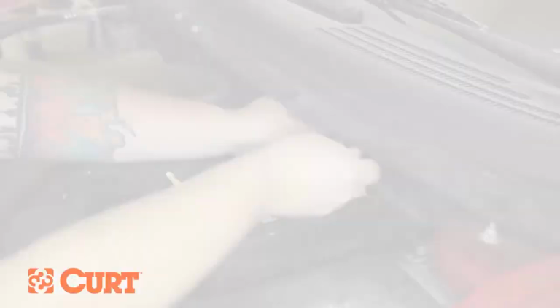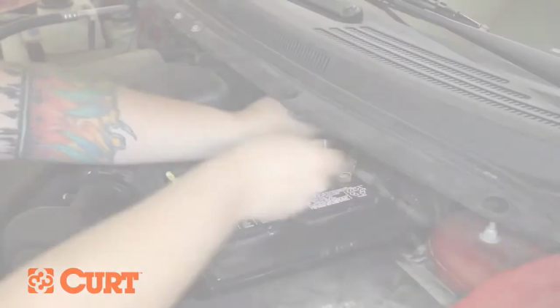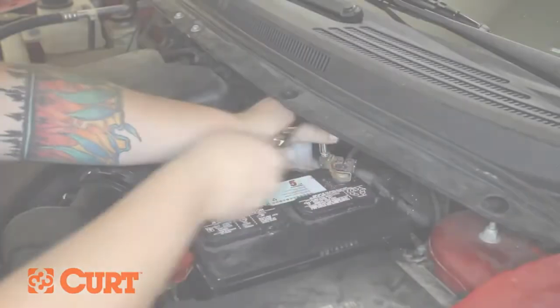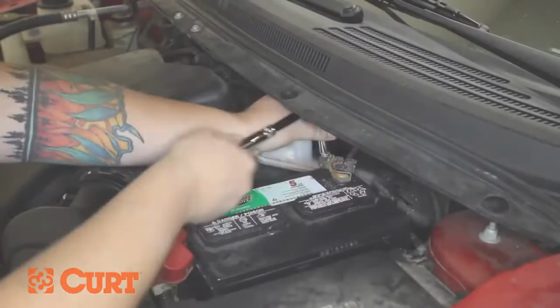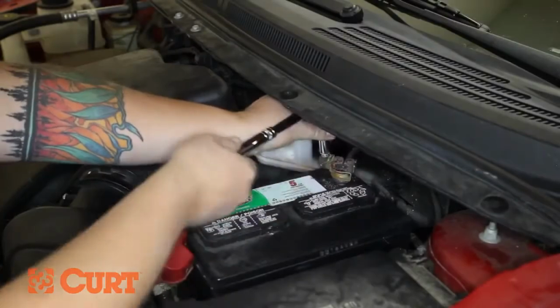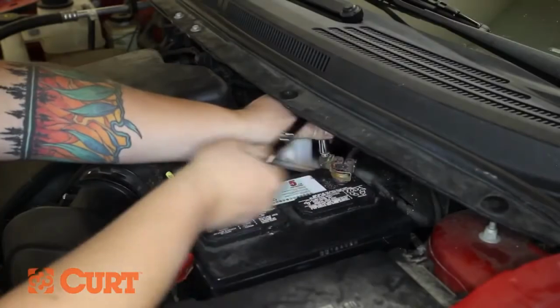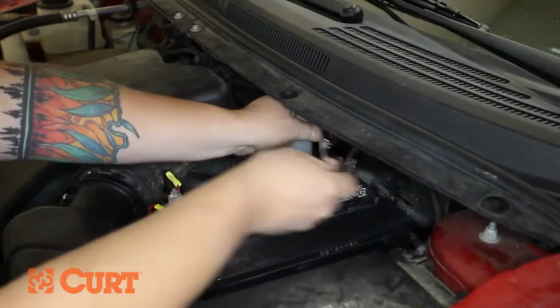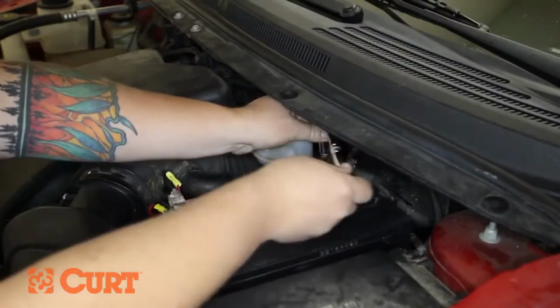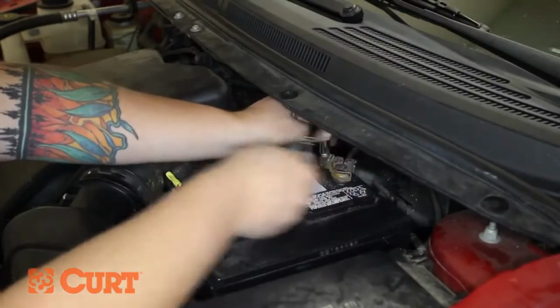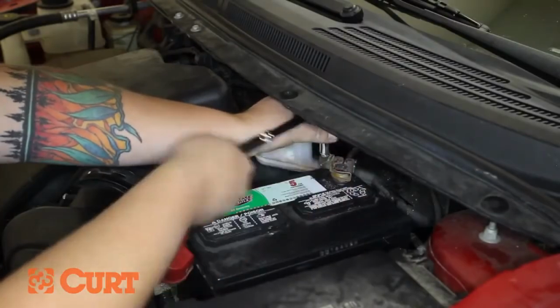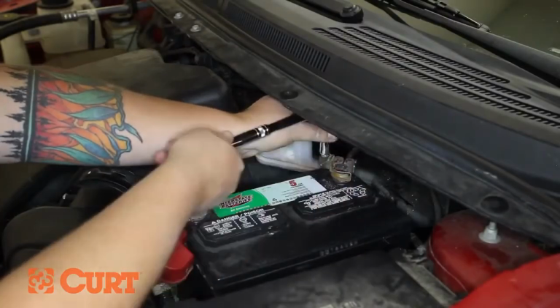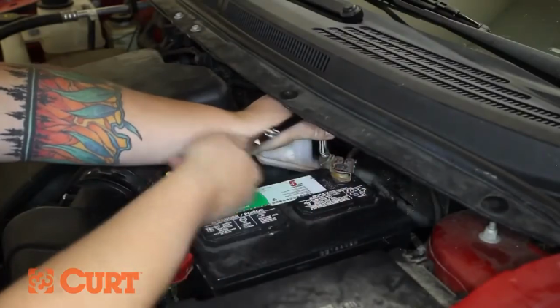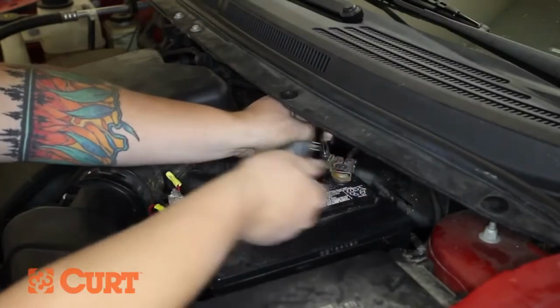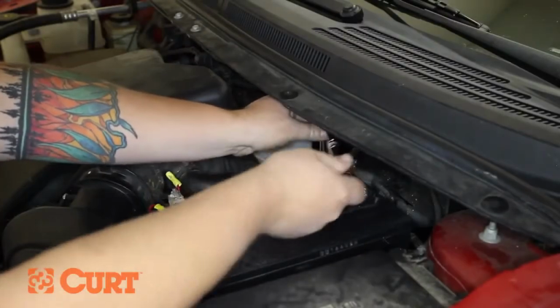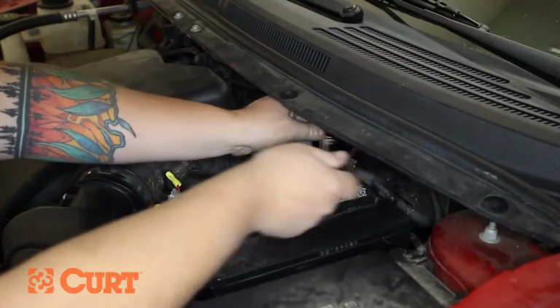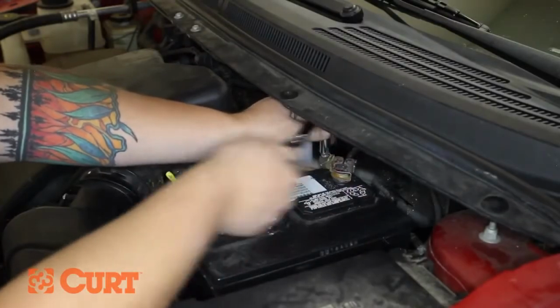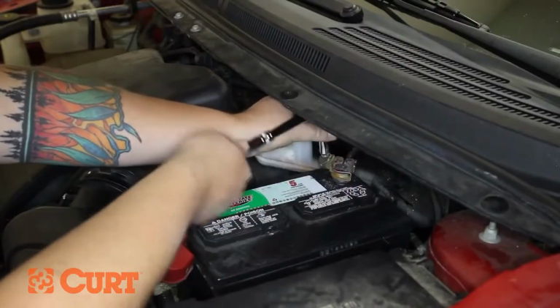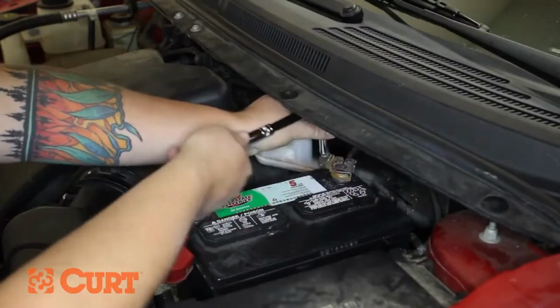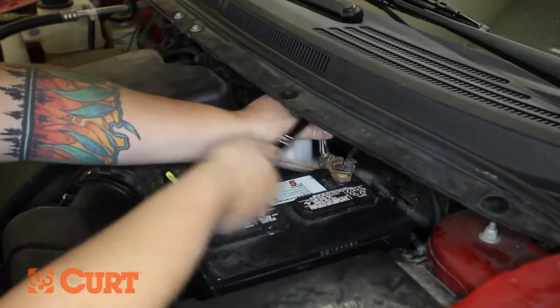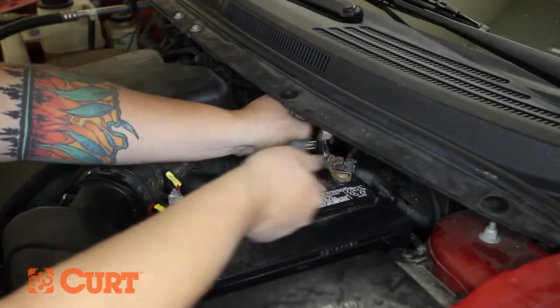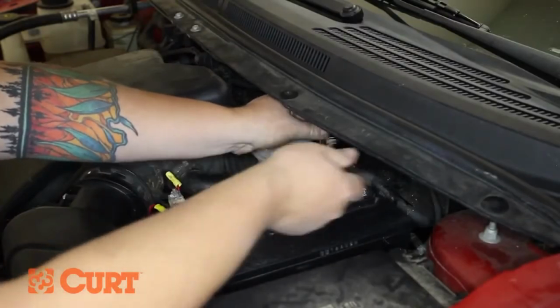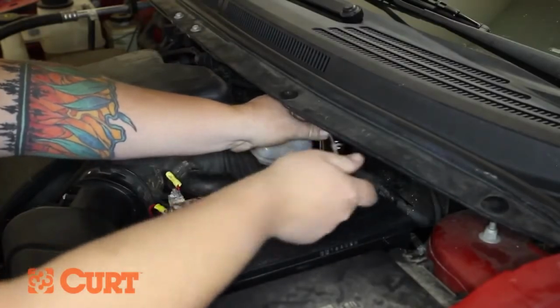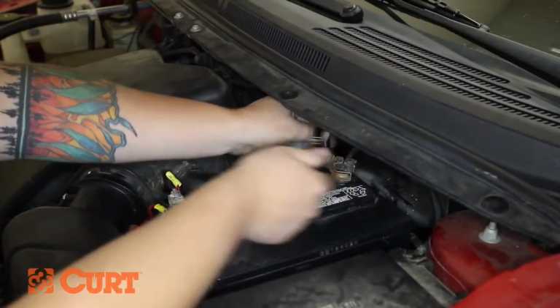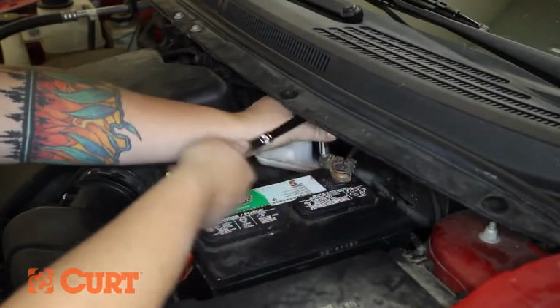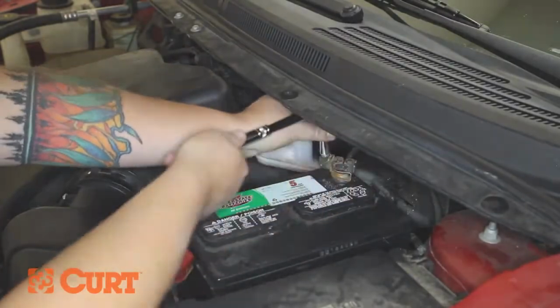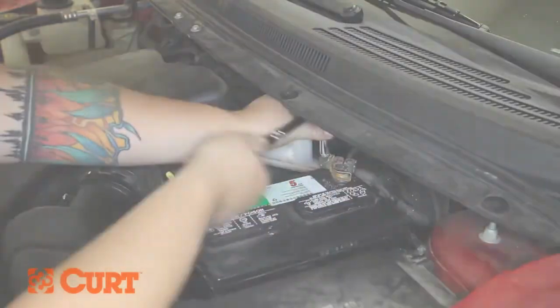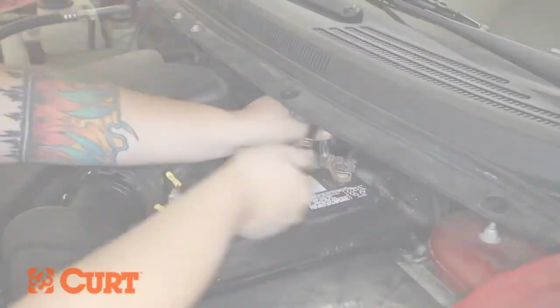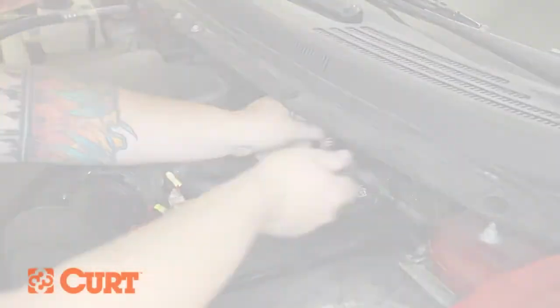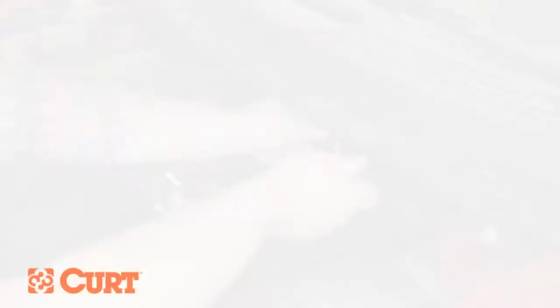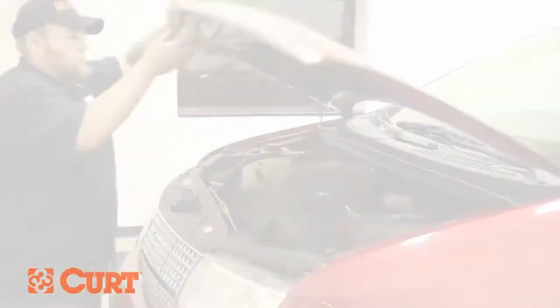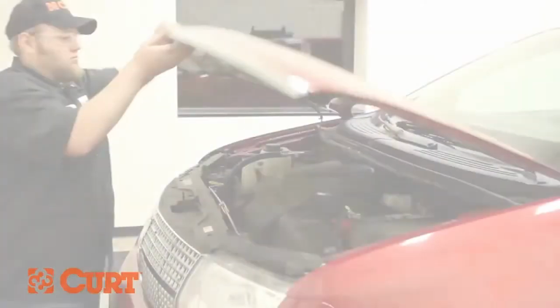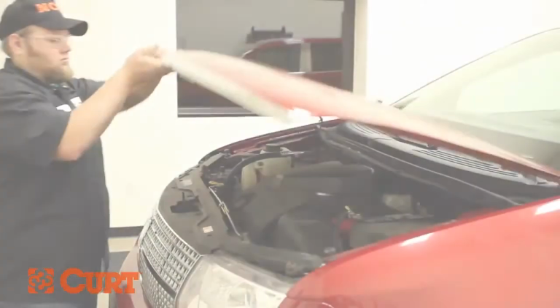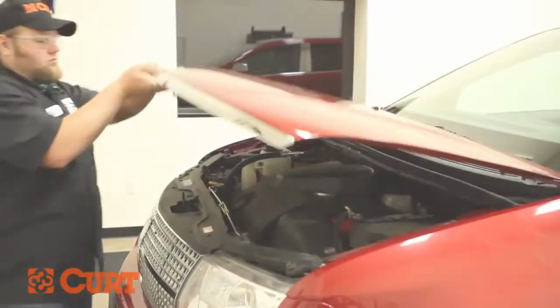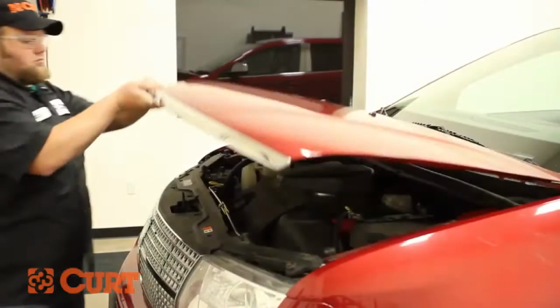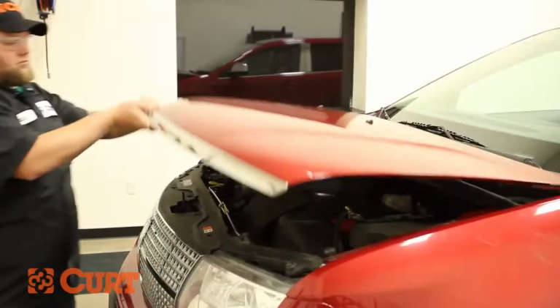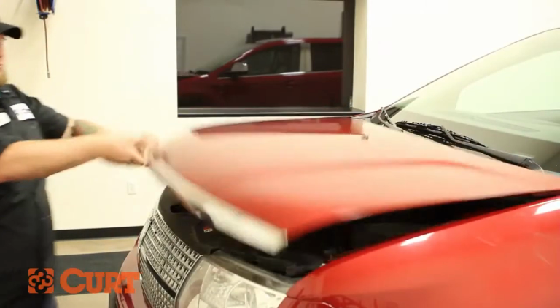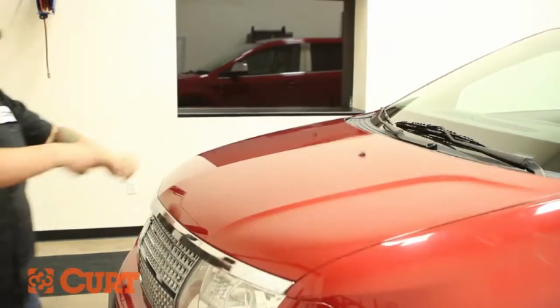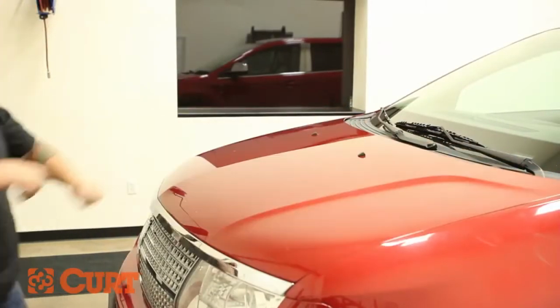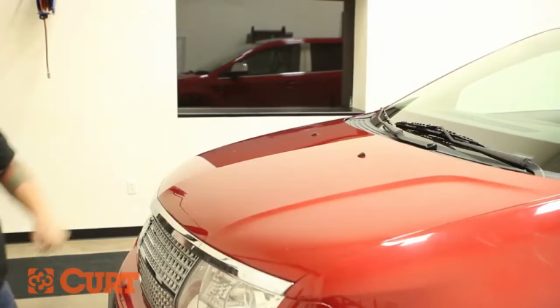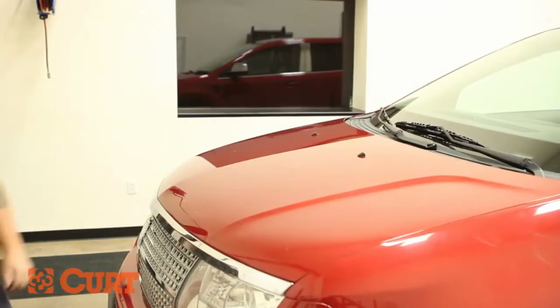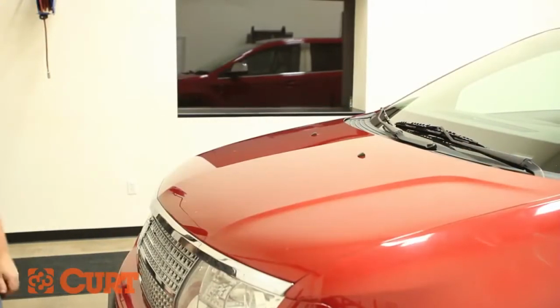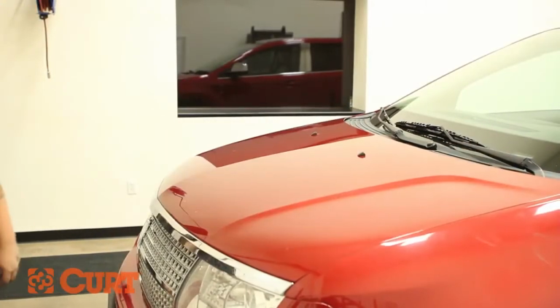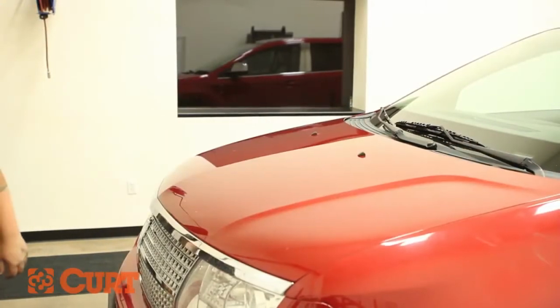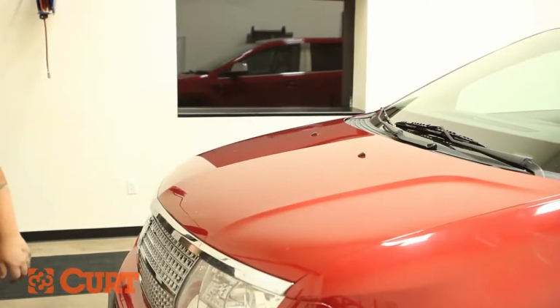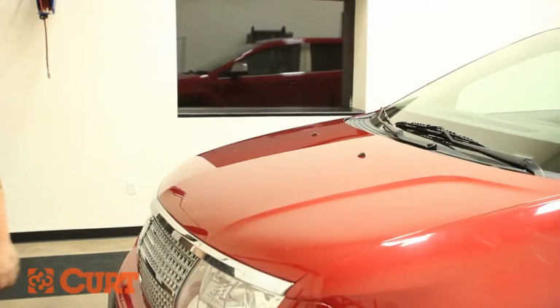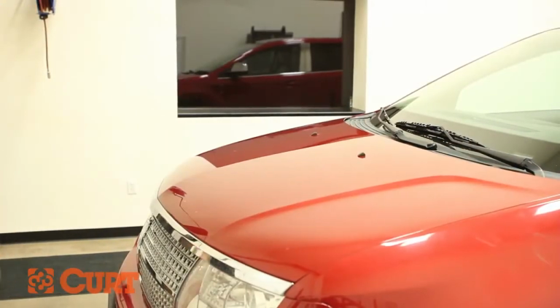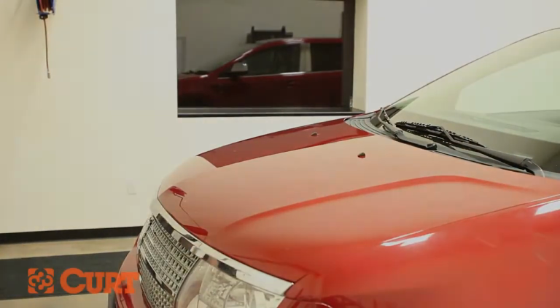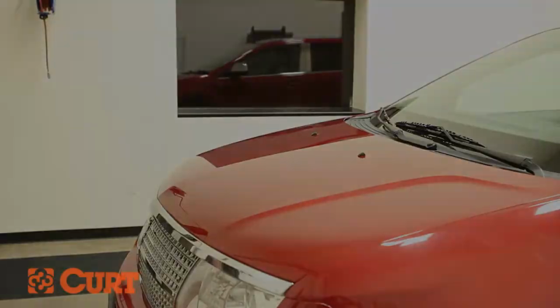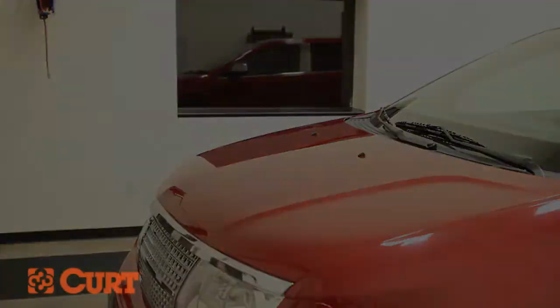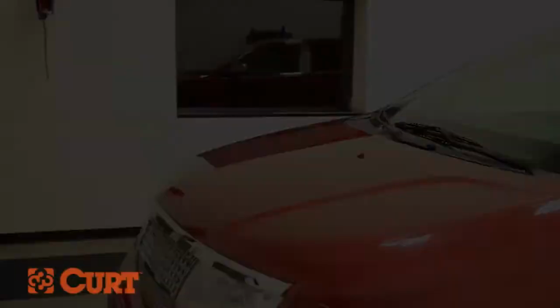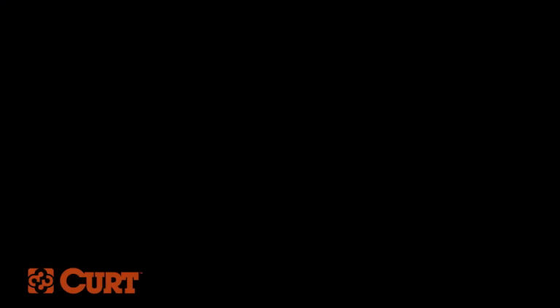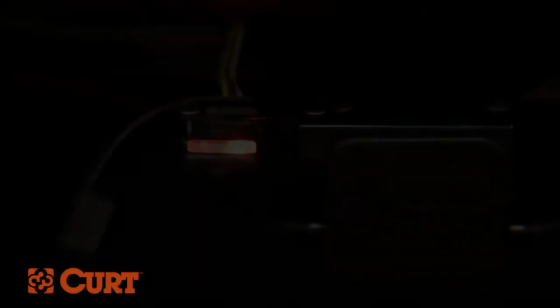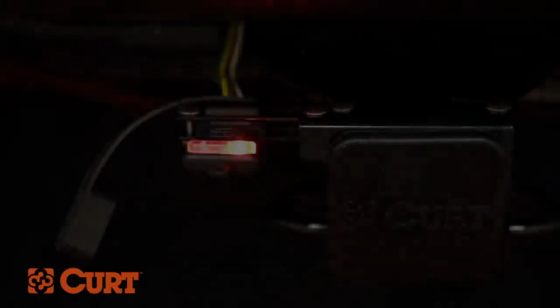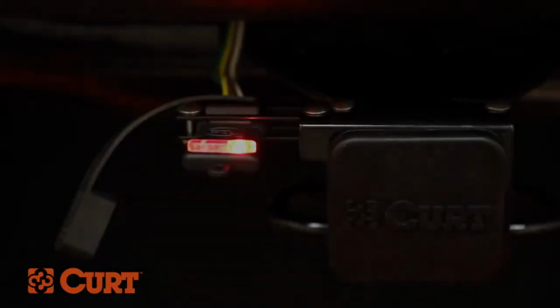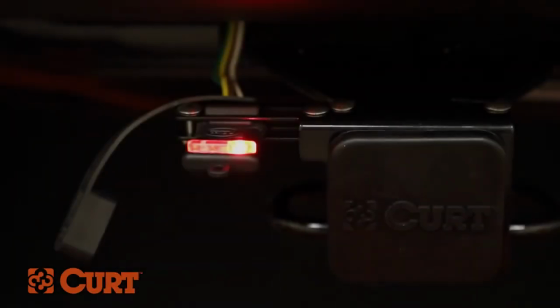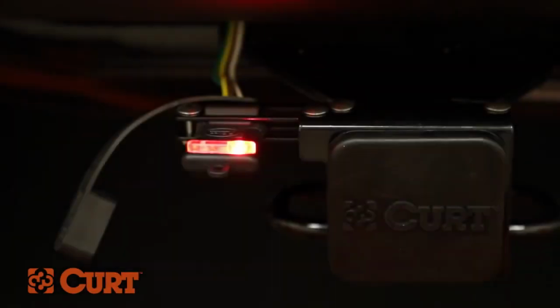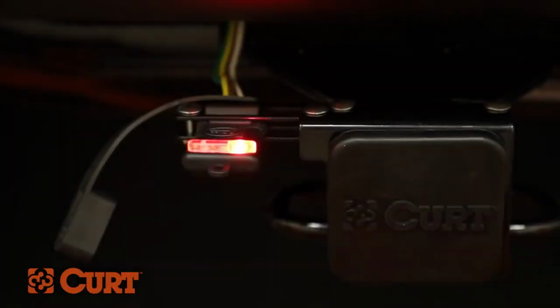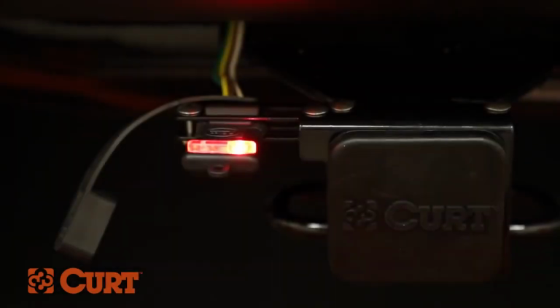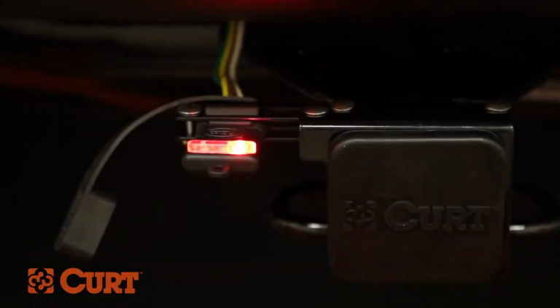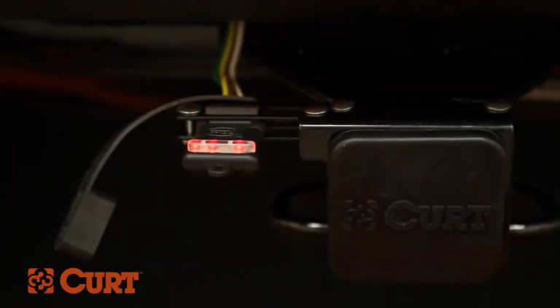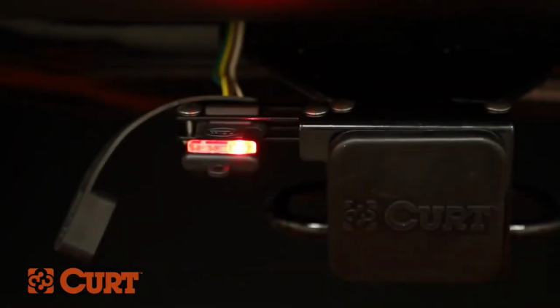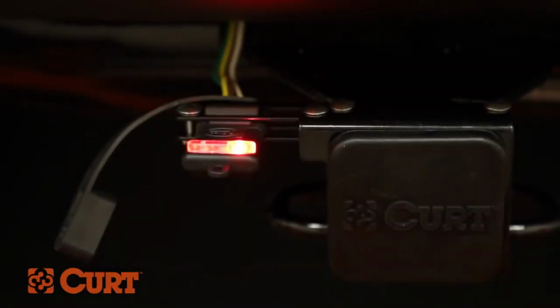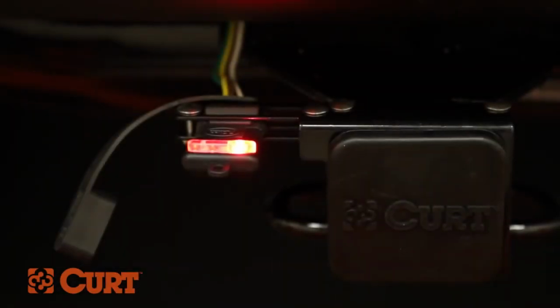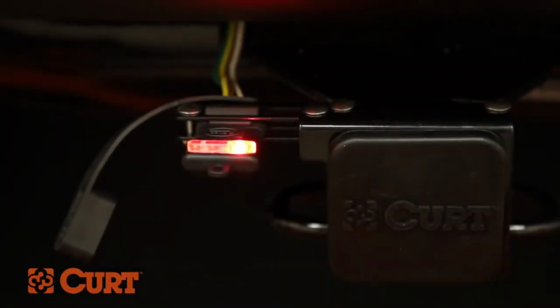Reconnect the negative battery cable. Be sure to test your new wiring harness with an electrical tester or a properly wired trailer.